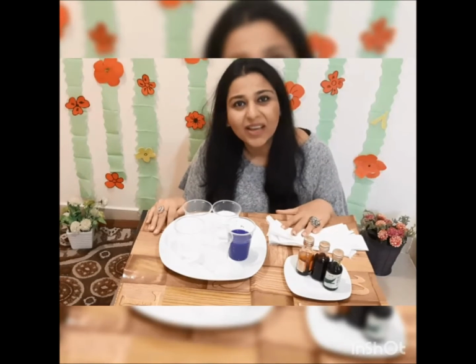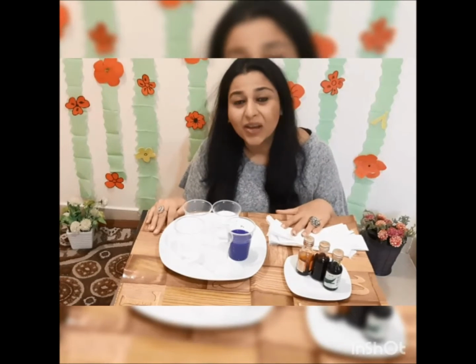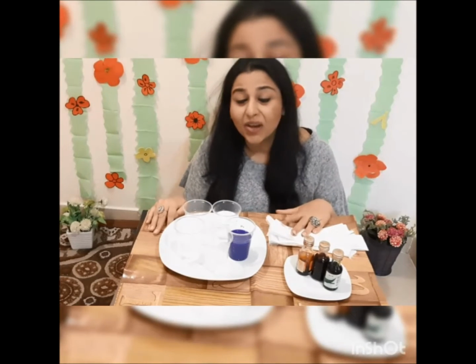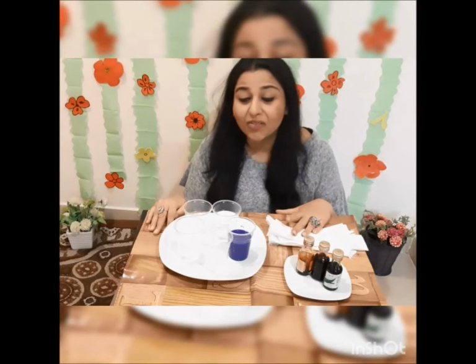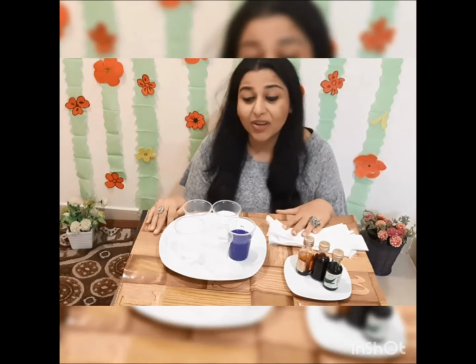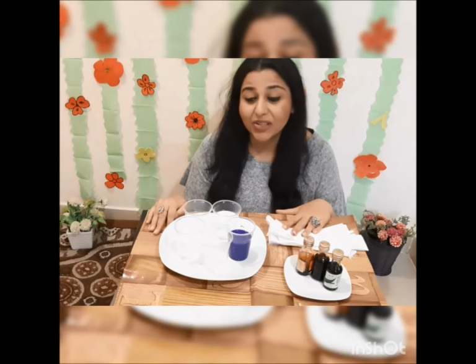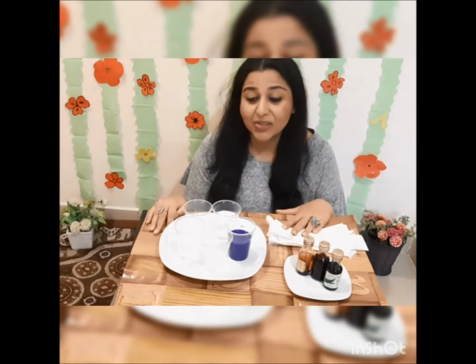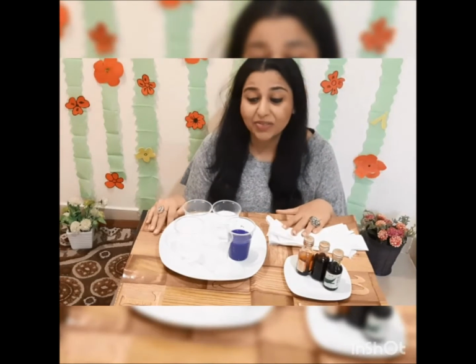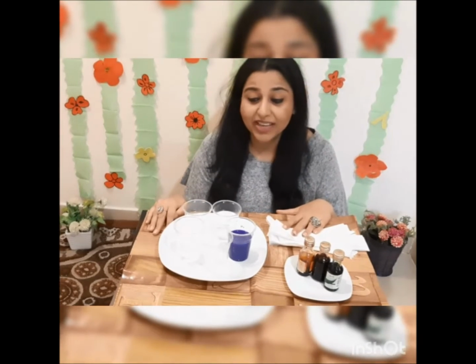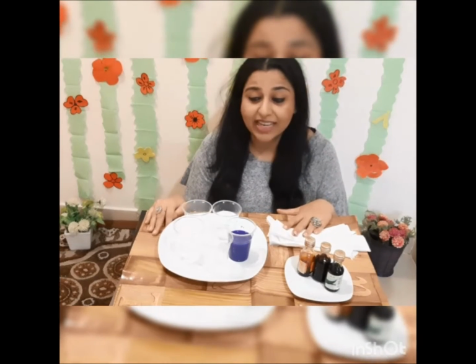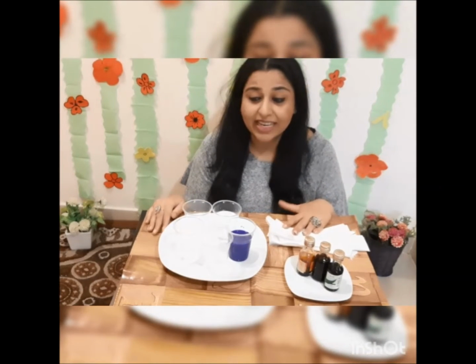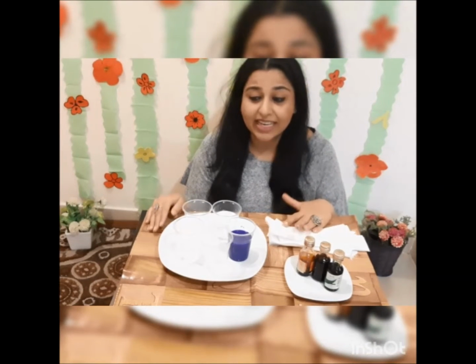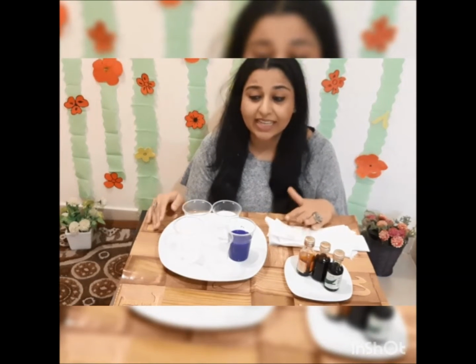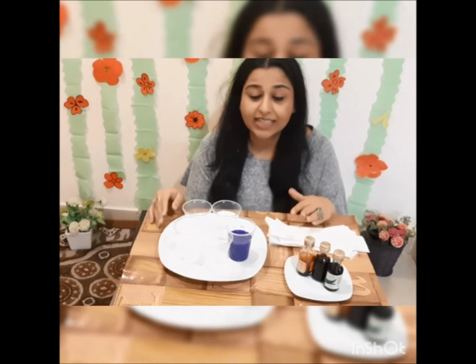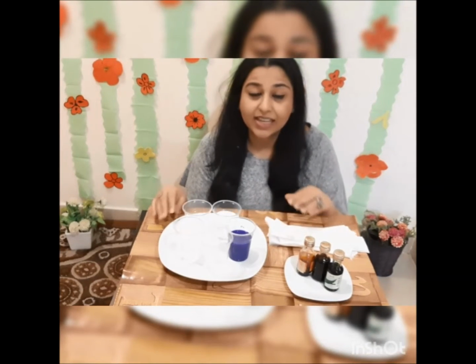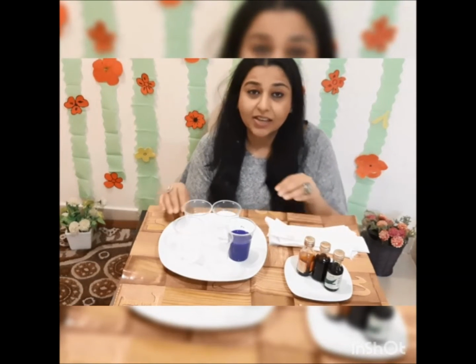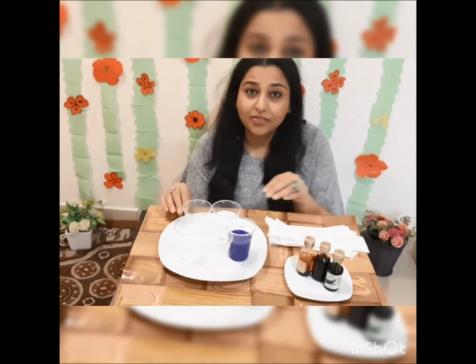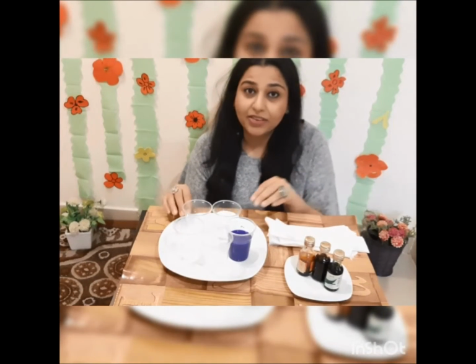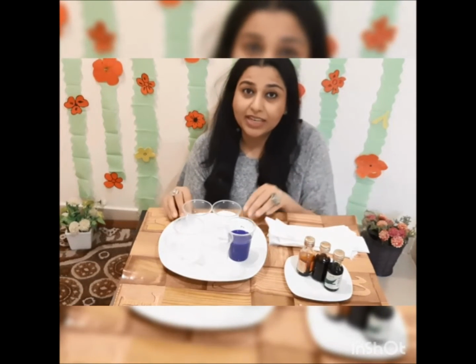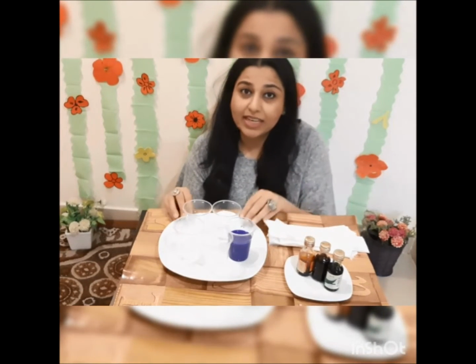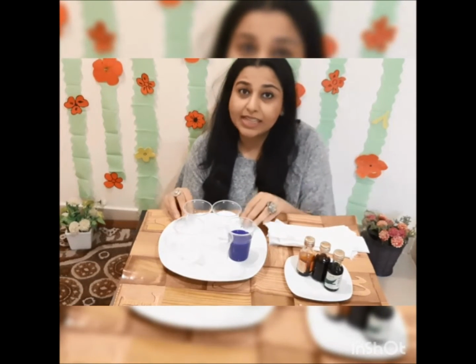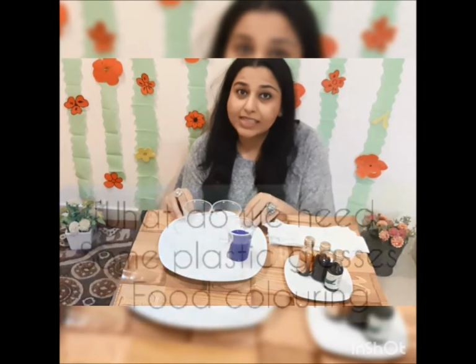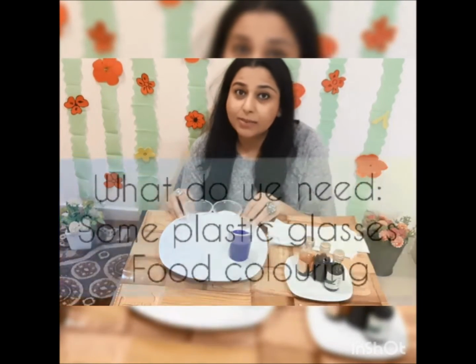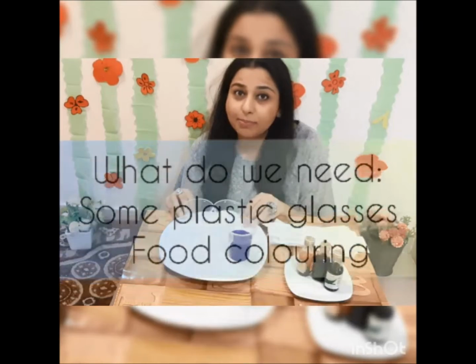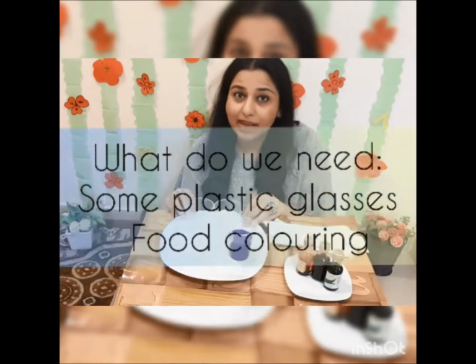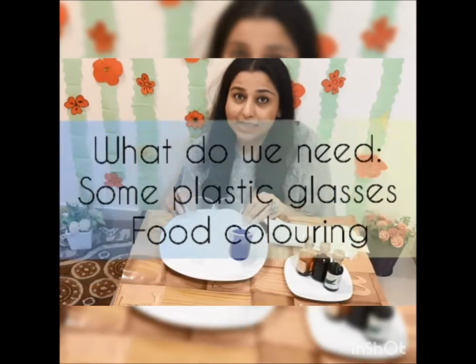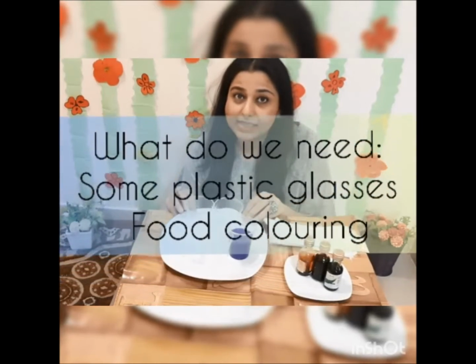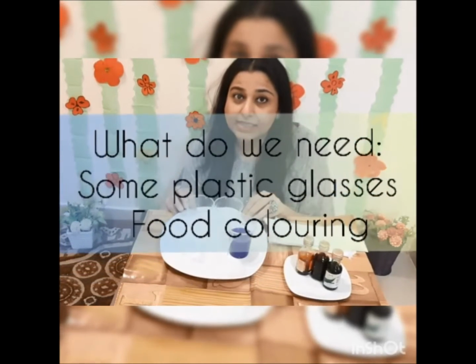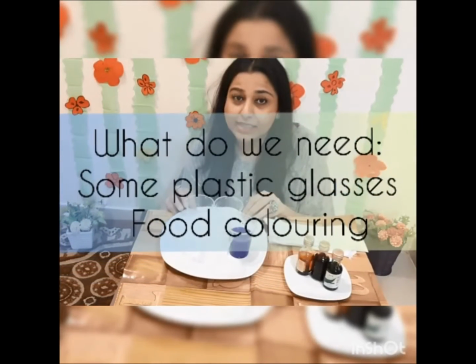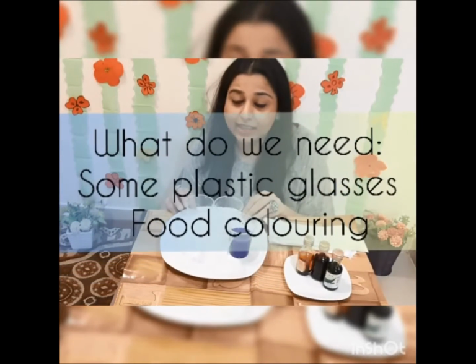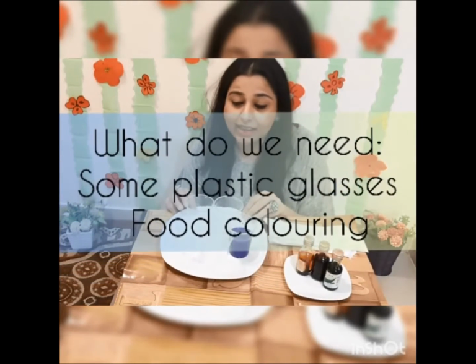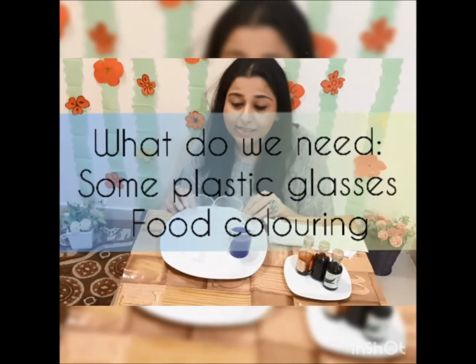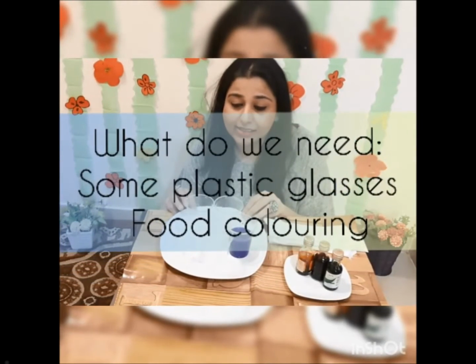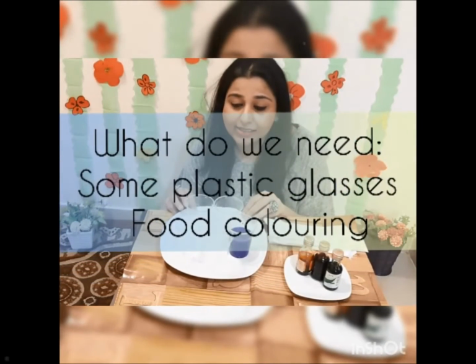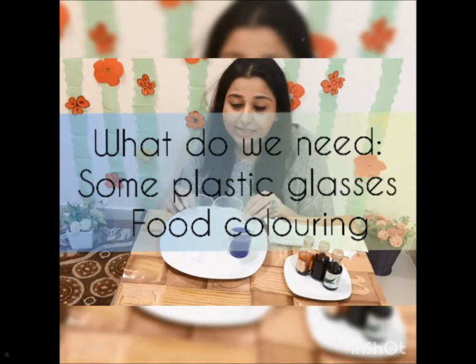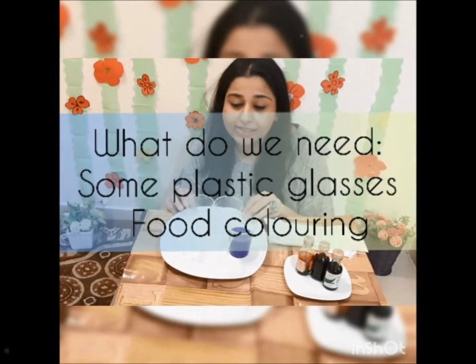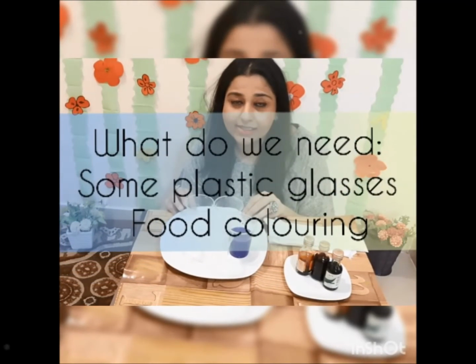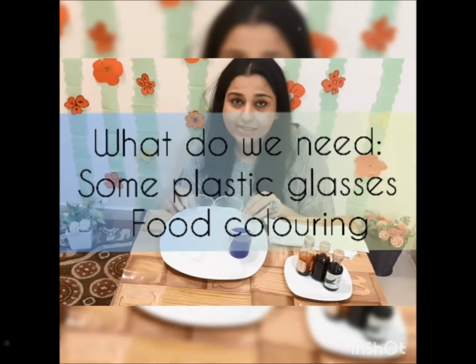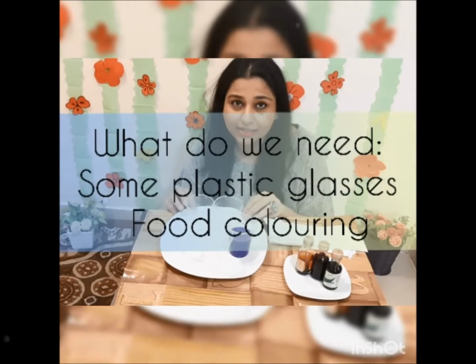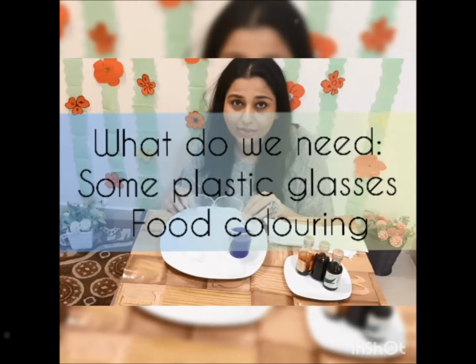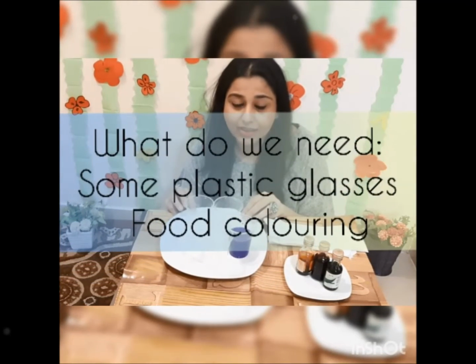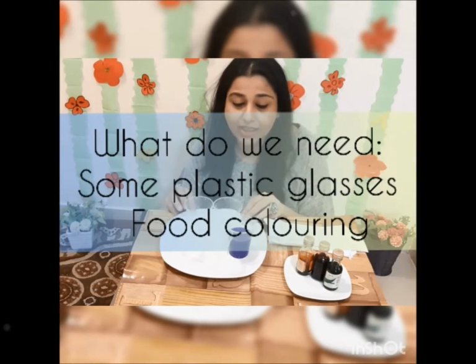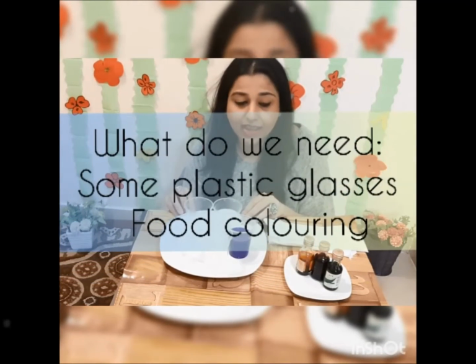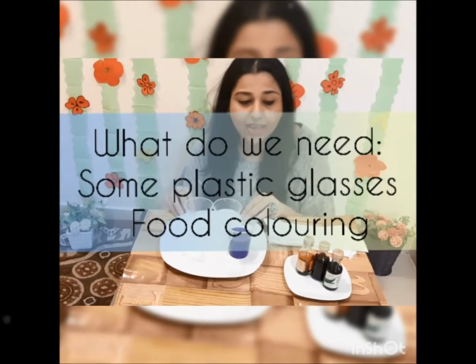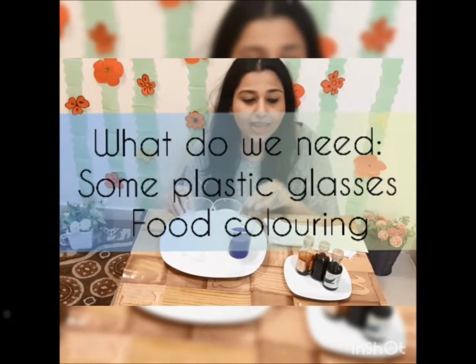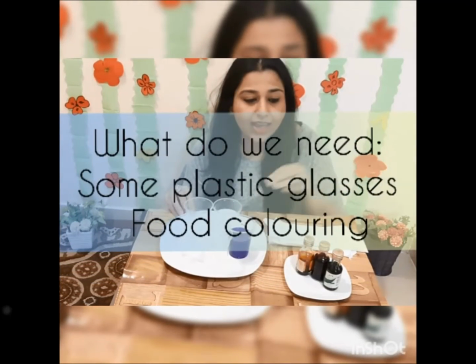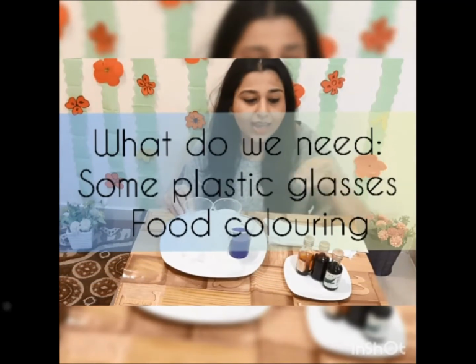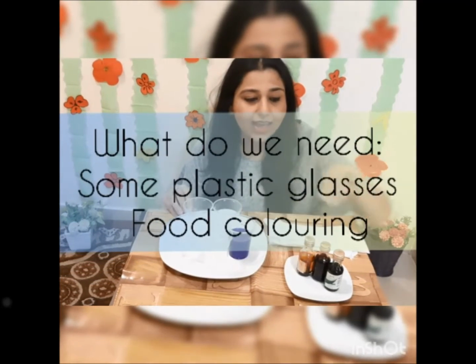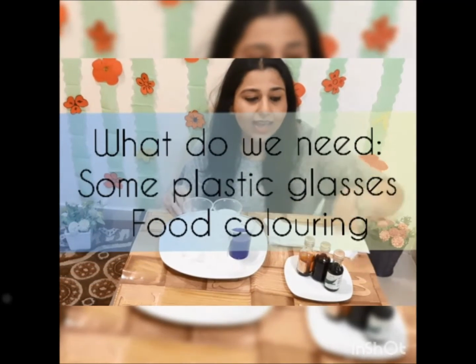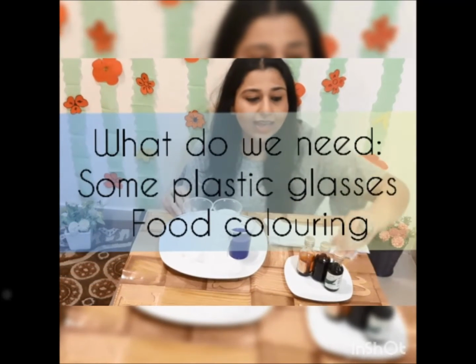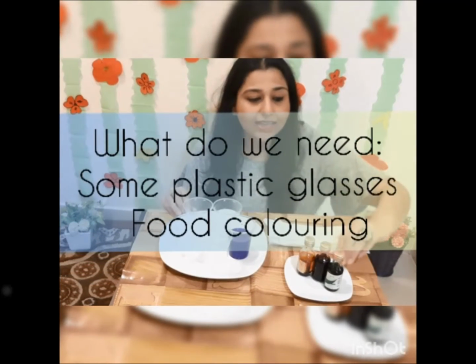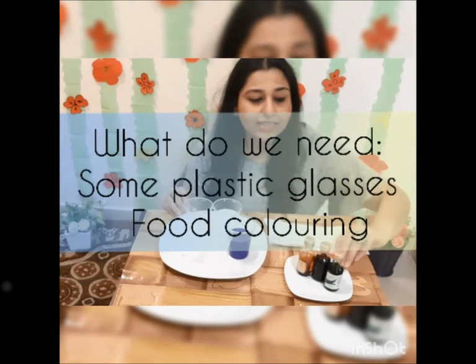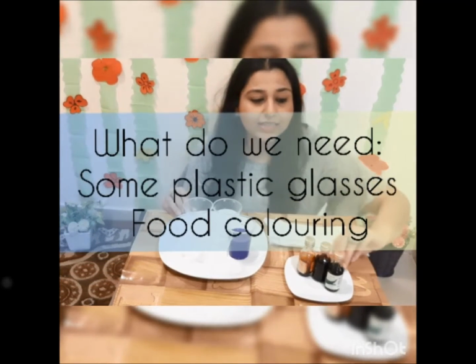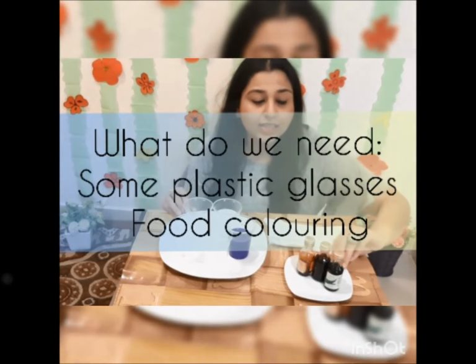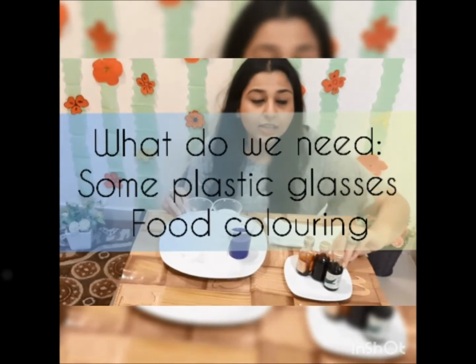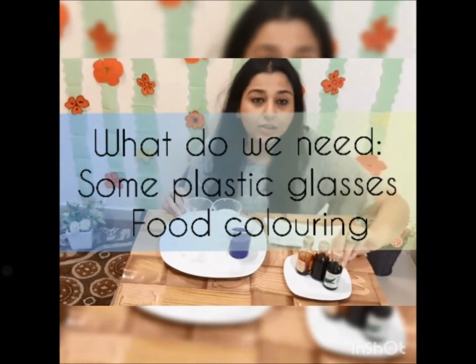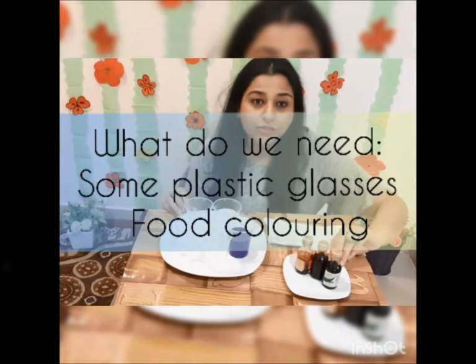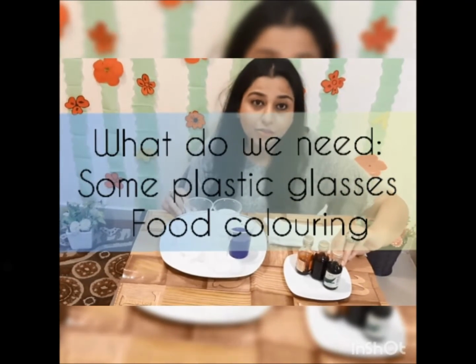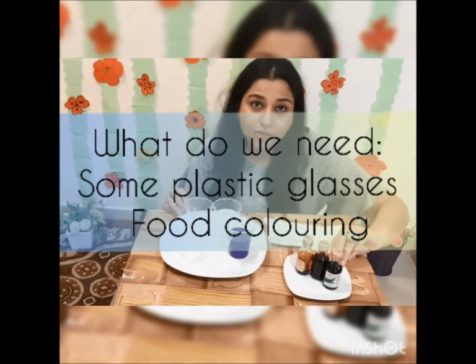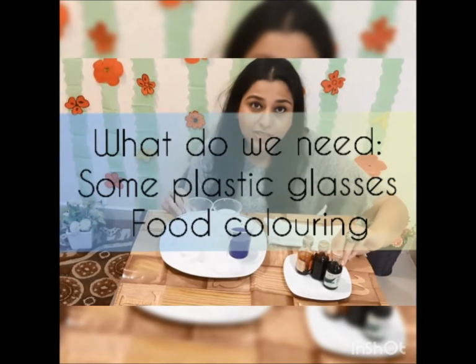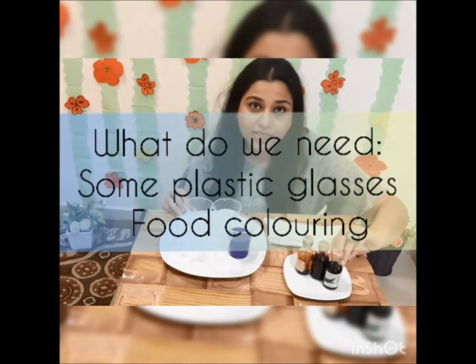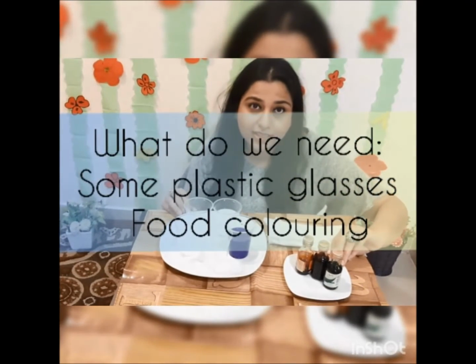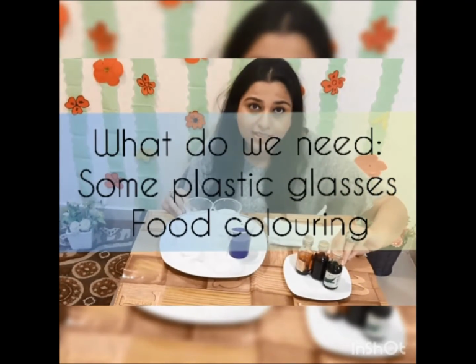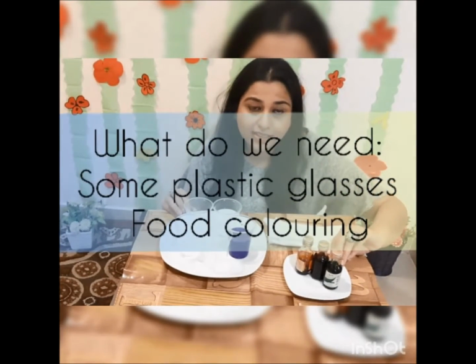What do we need? We need some plastic glasses and coat color.